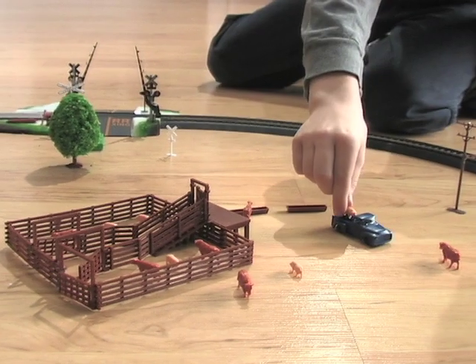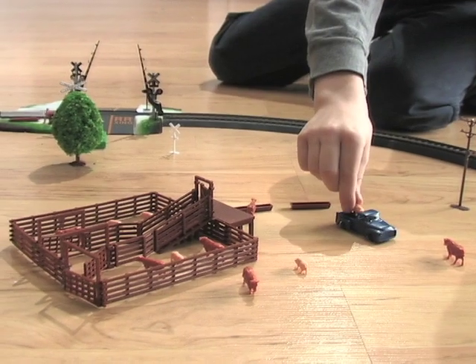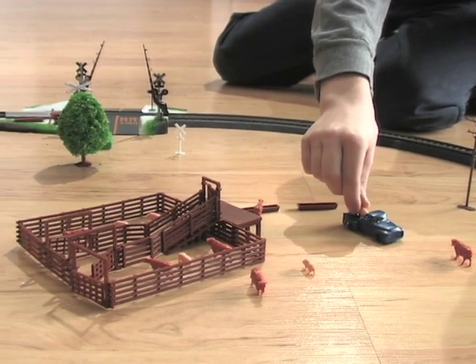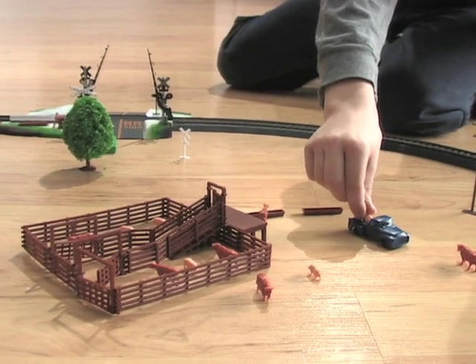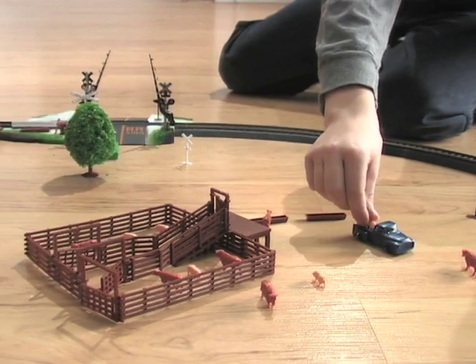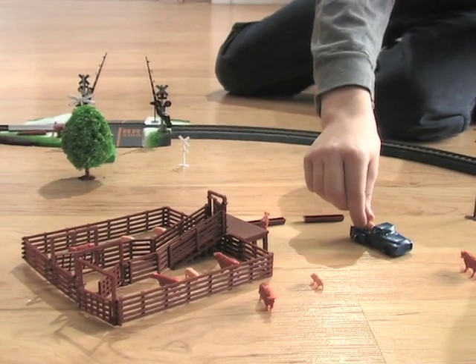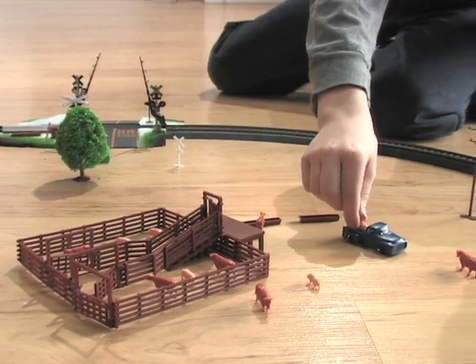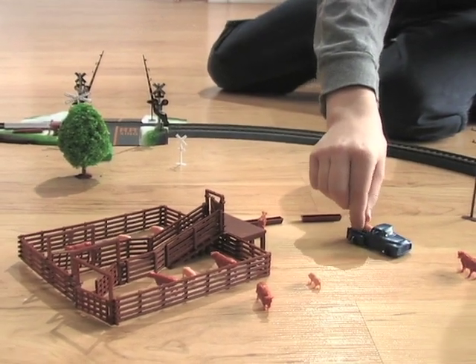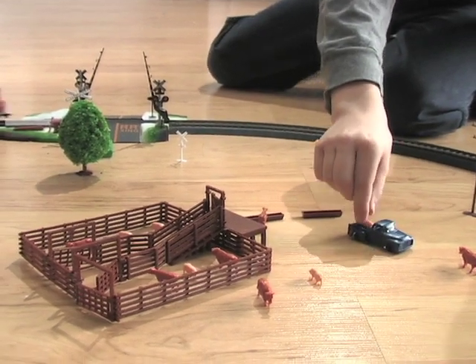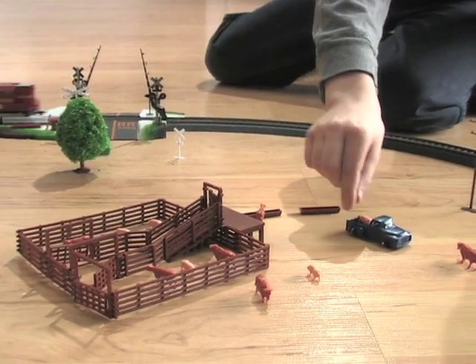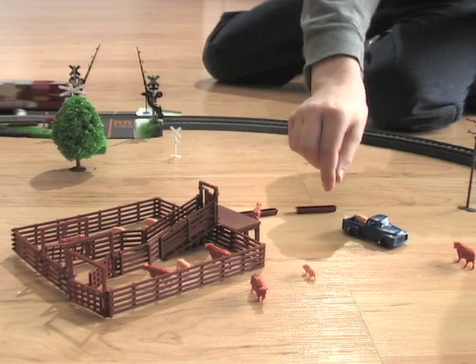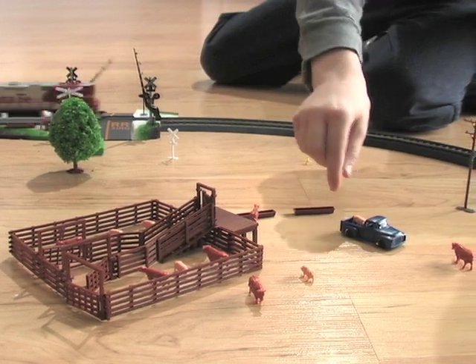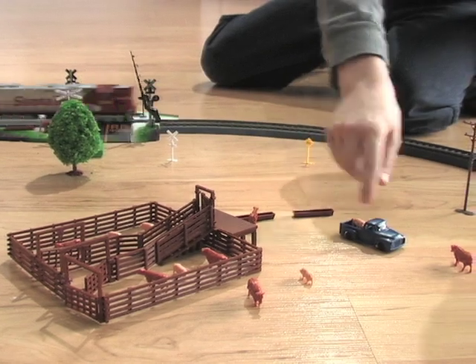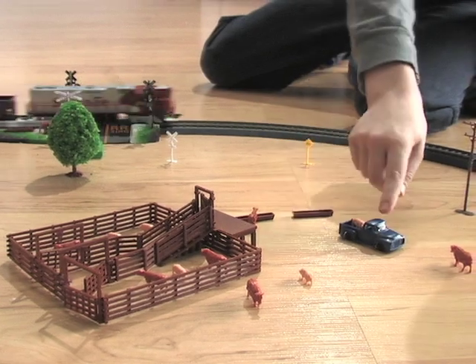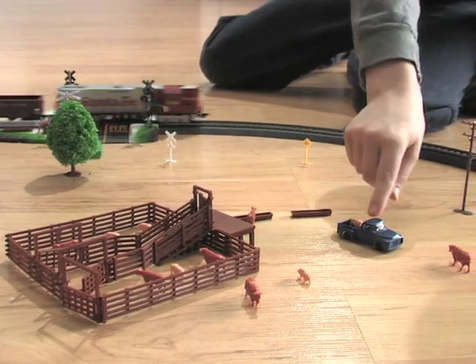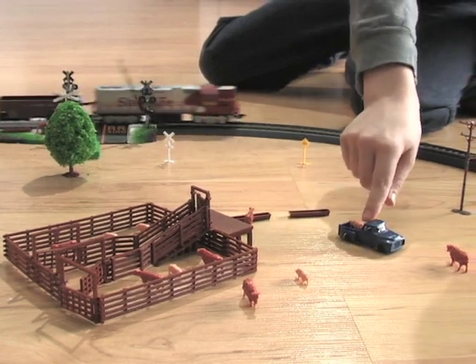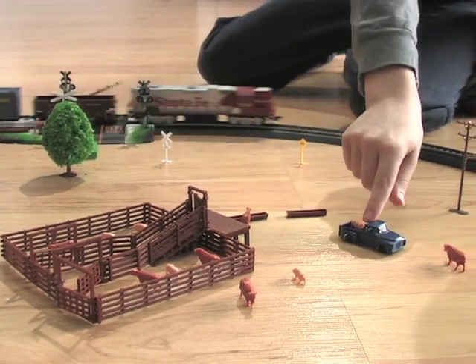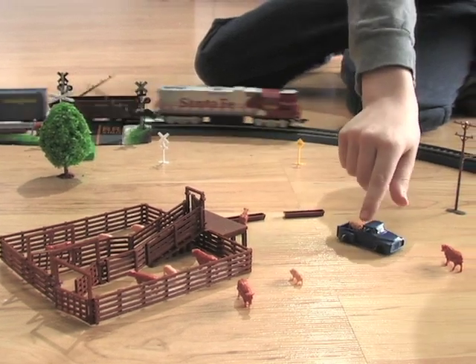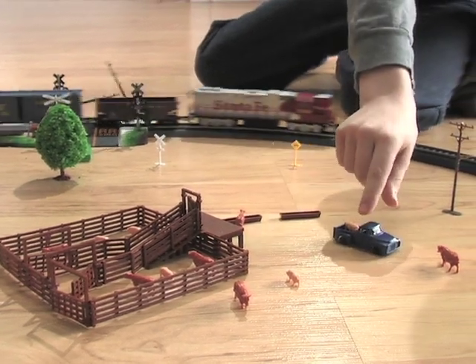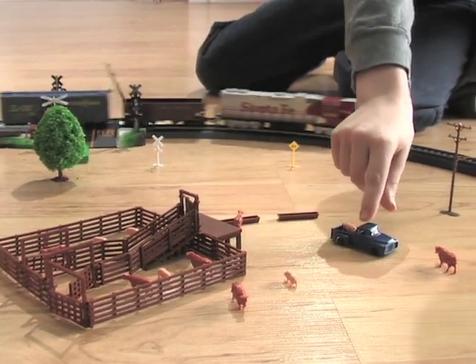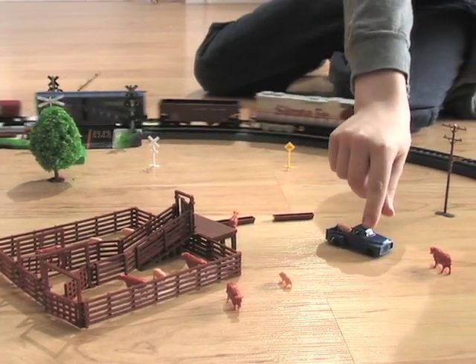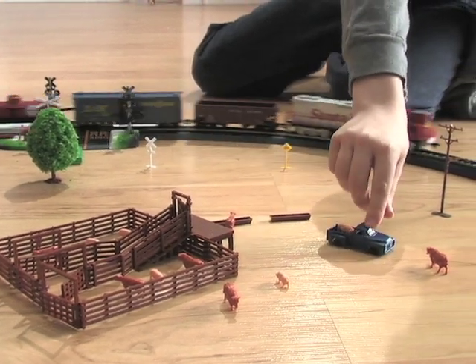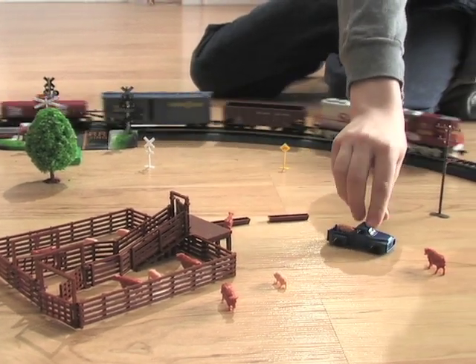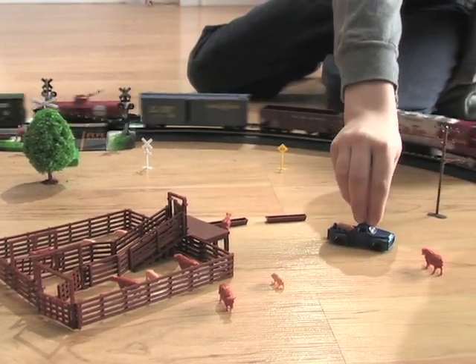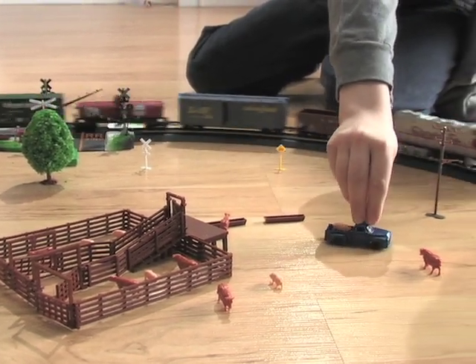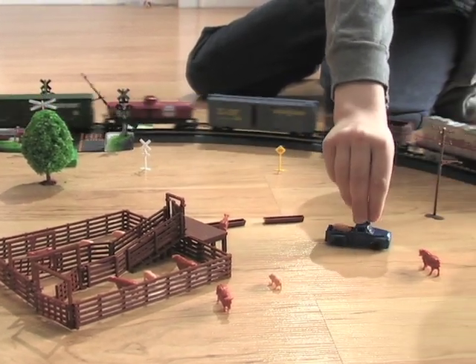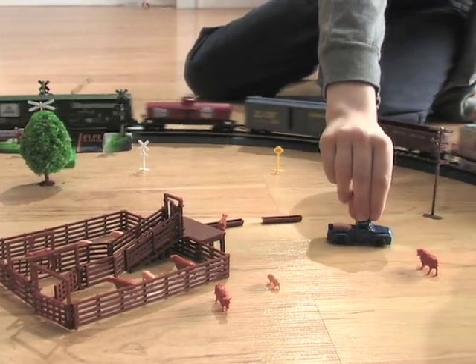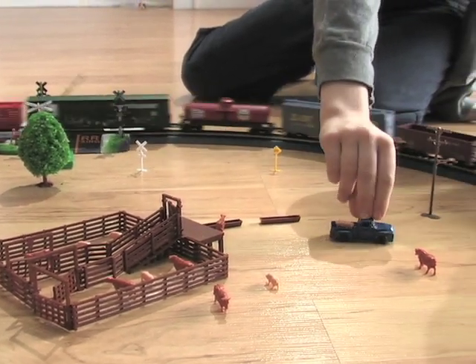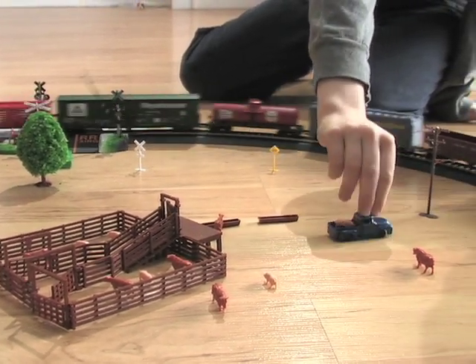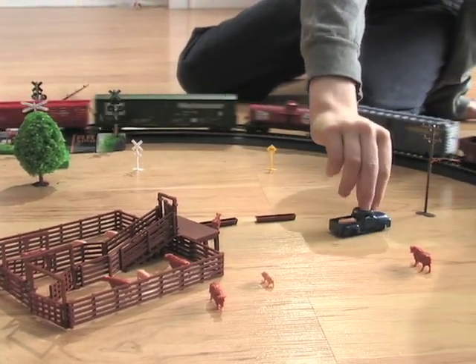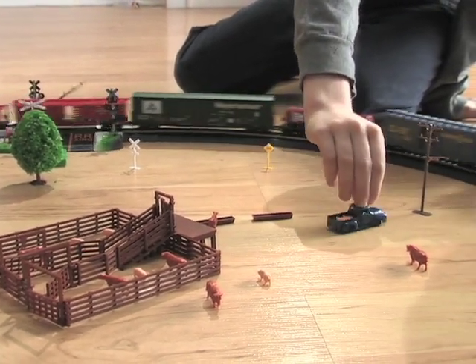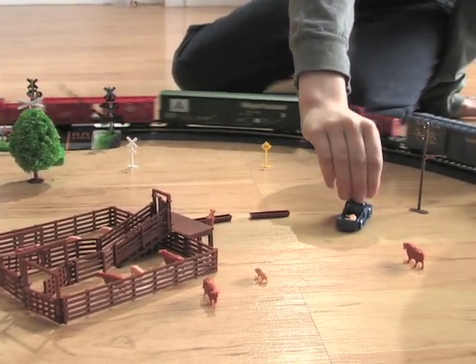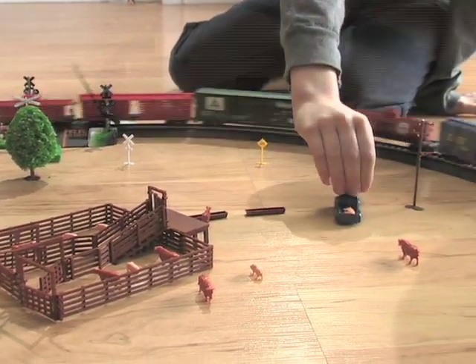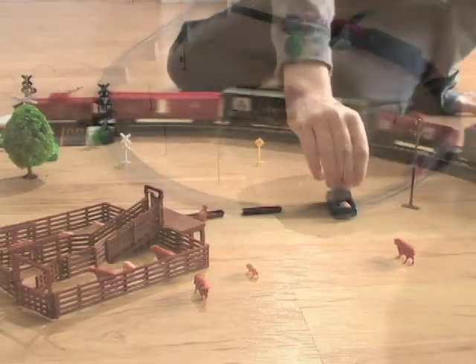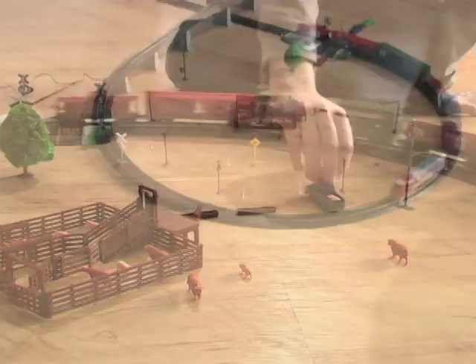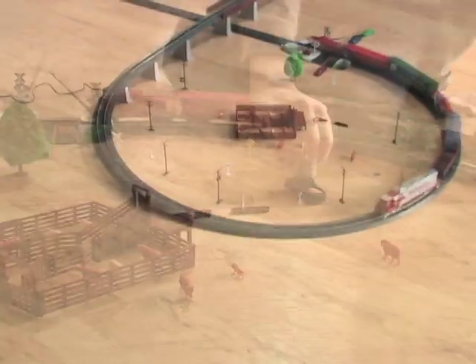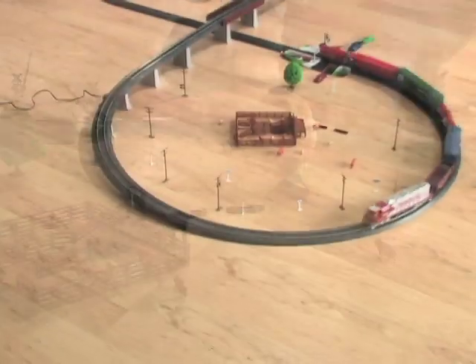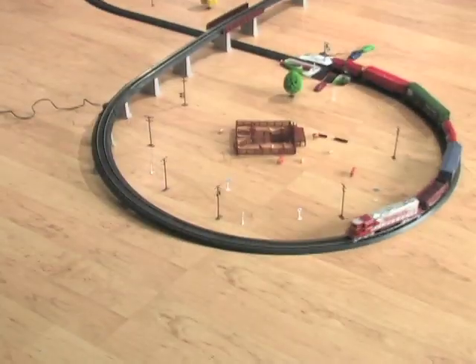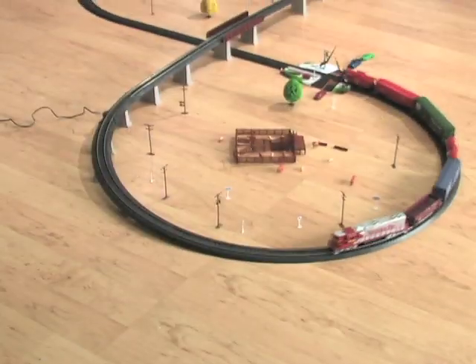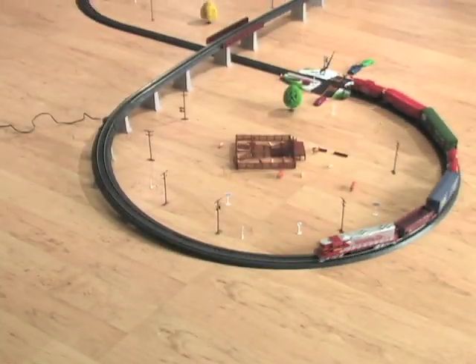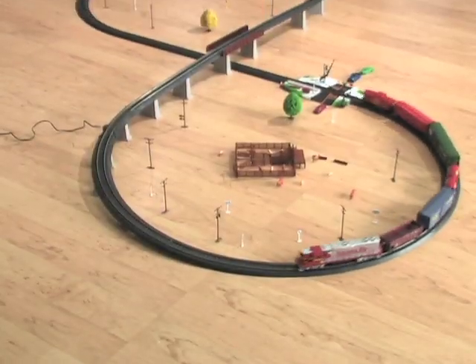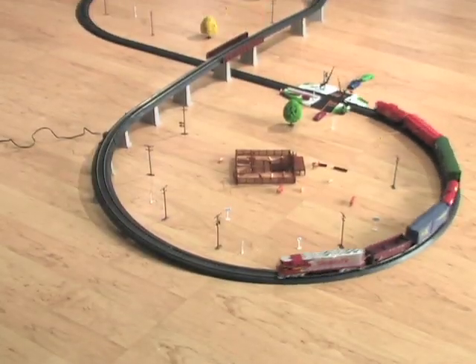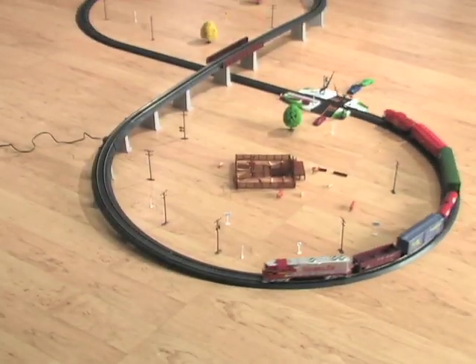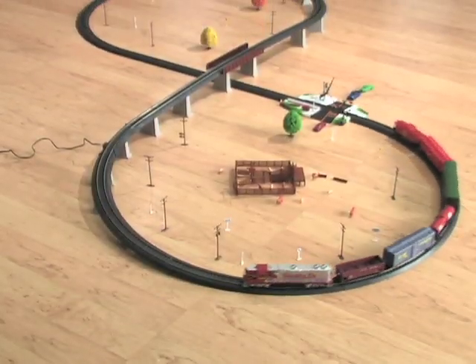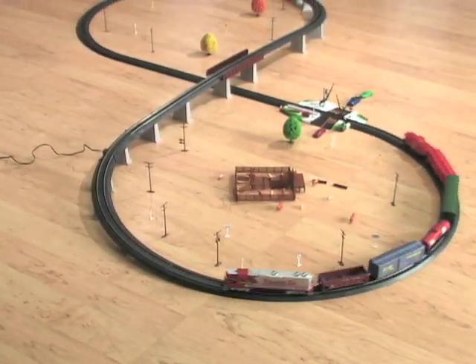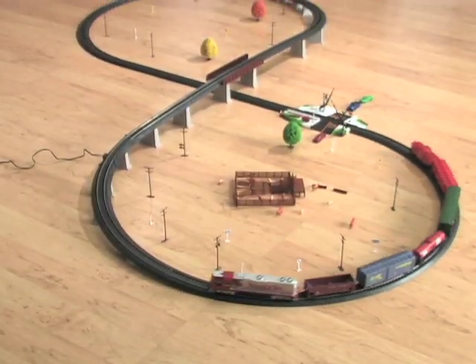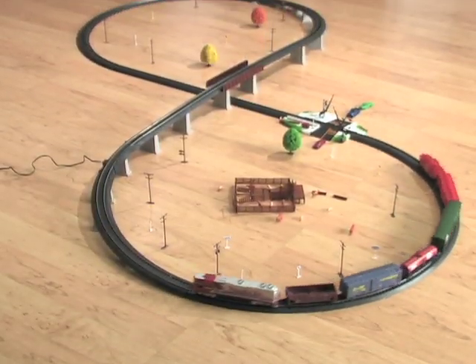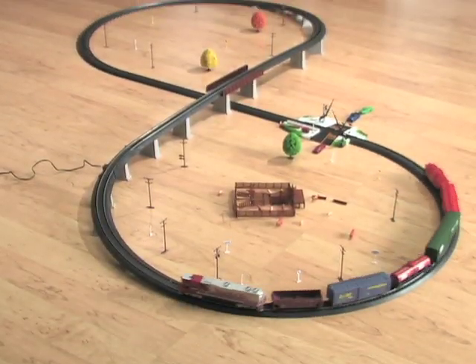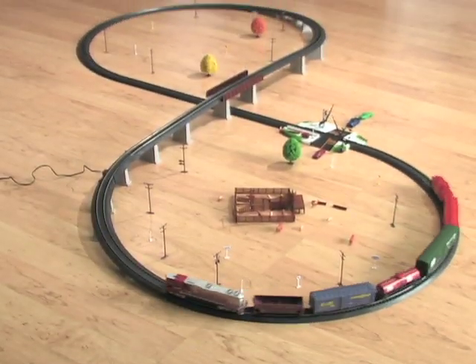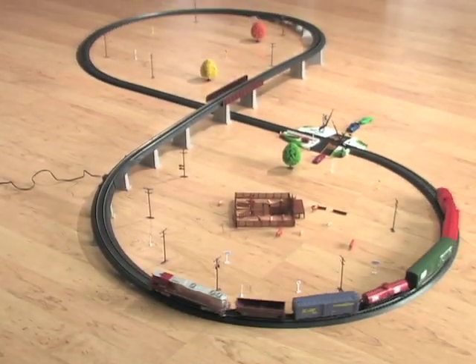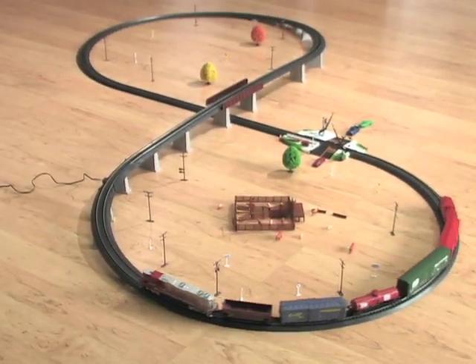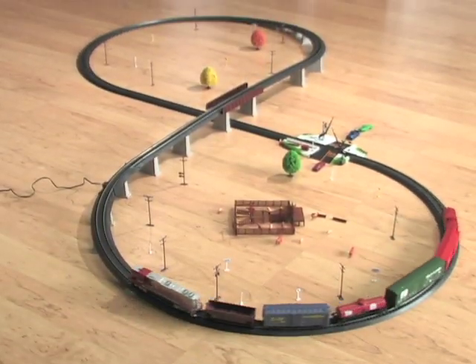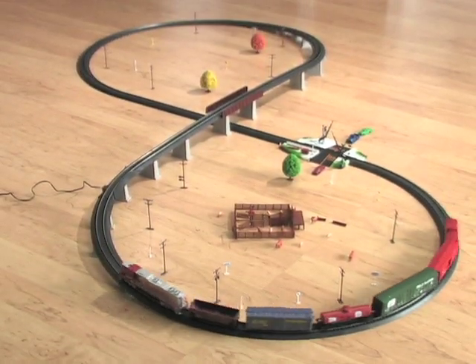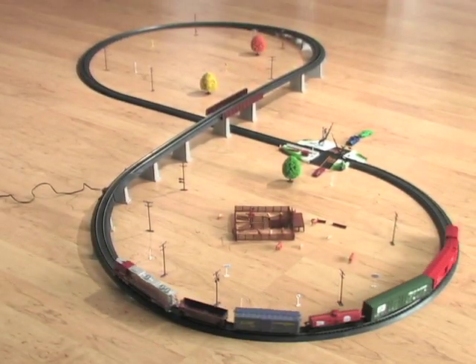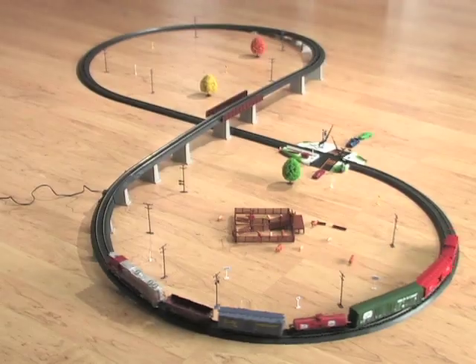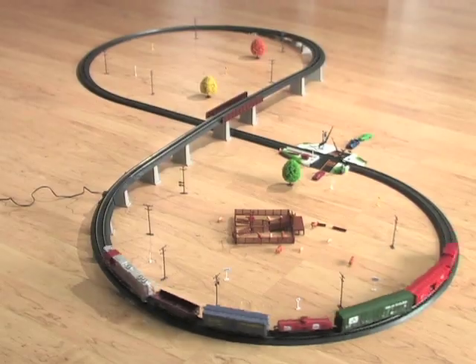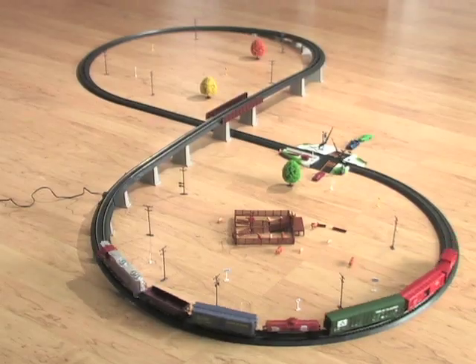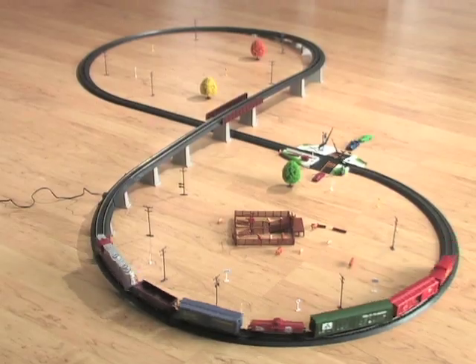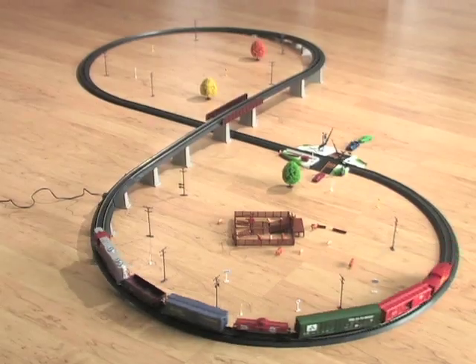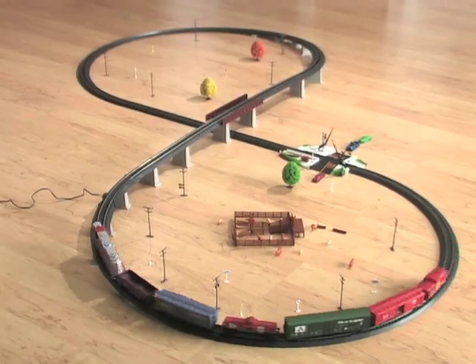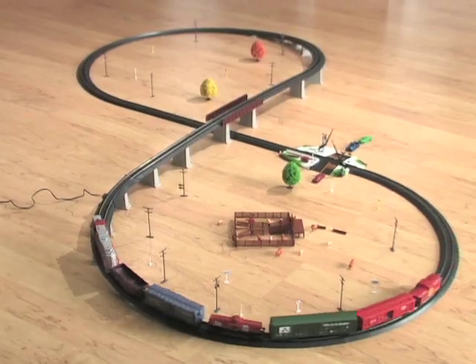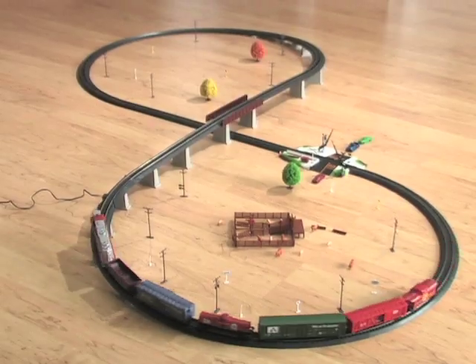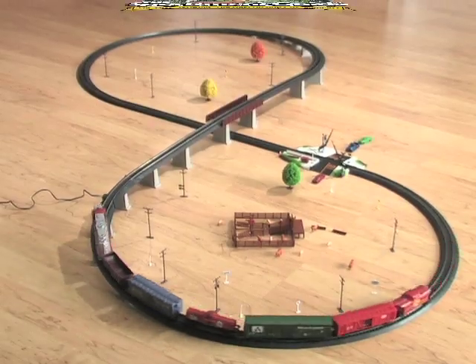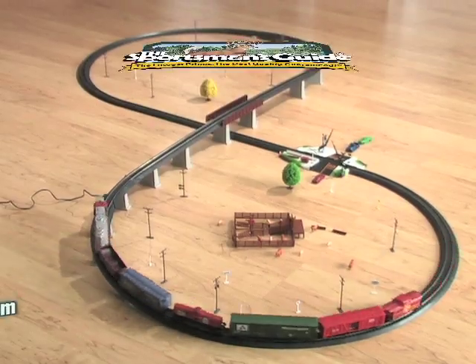Don't miss out! Get big fun for big savings when you choo-choo-choos the Super Power Charger Train Set today! Bye!